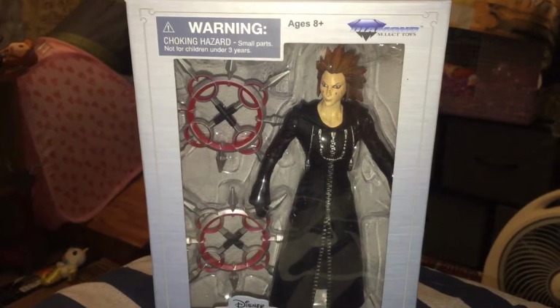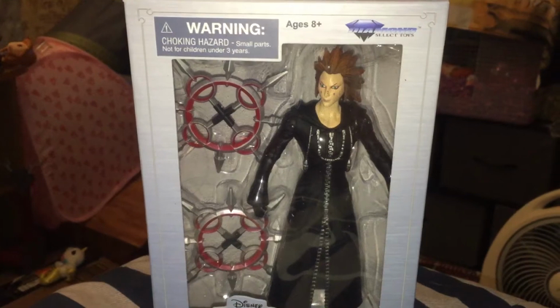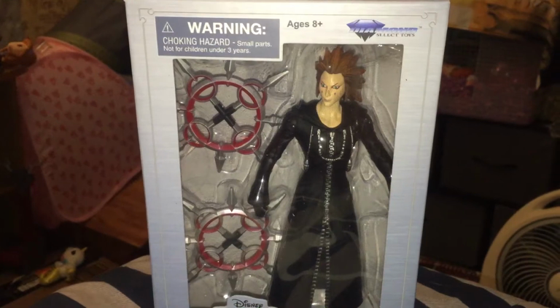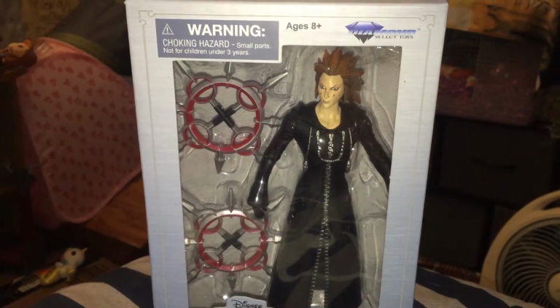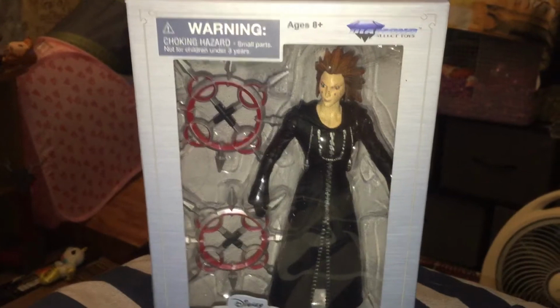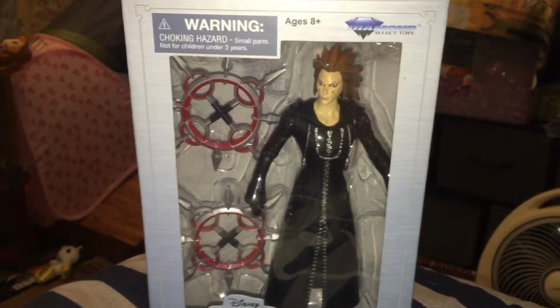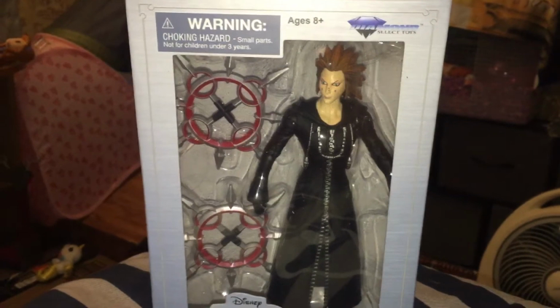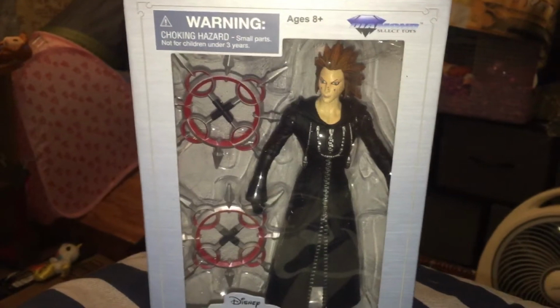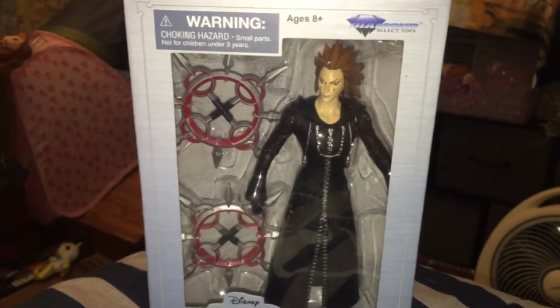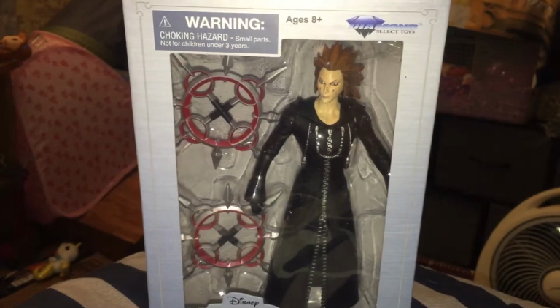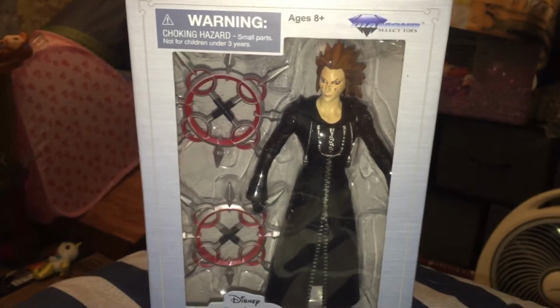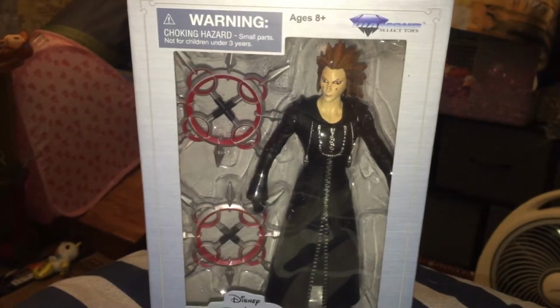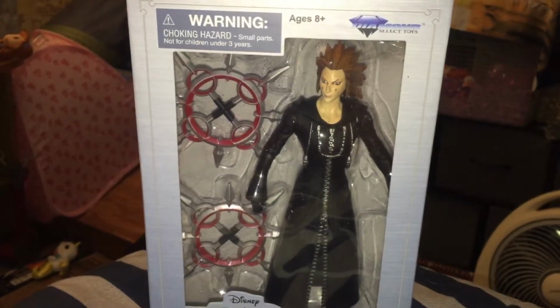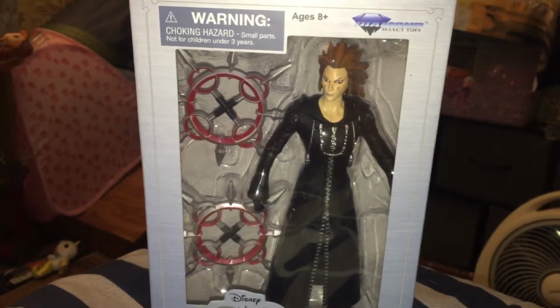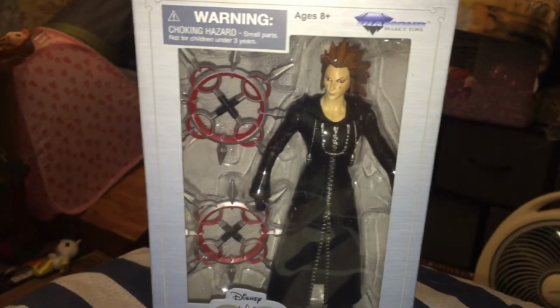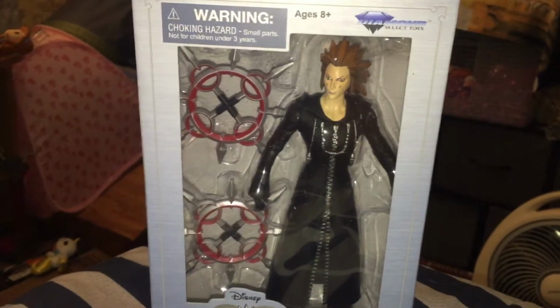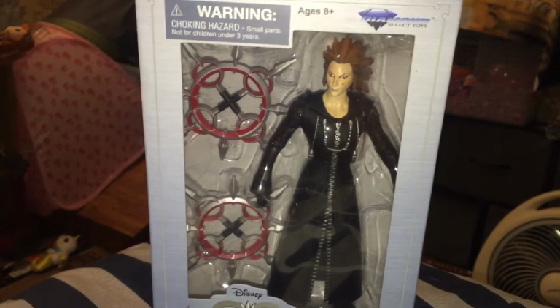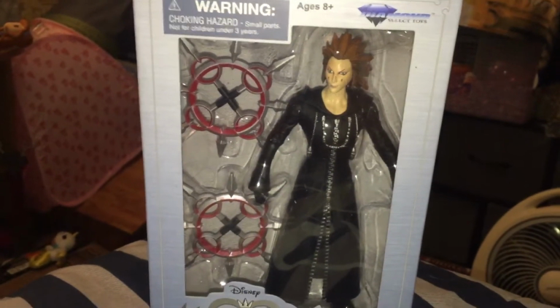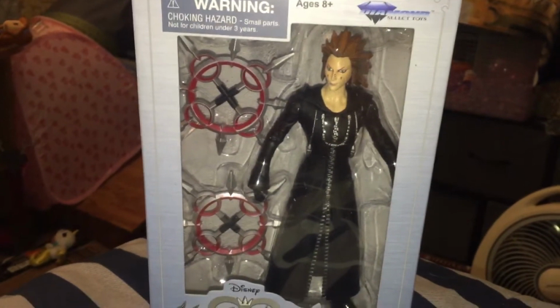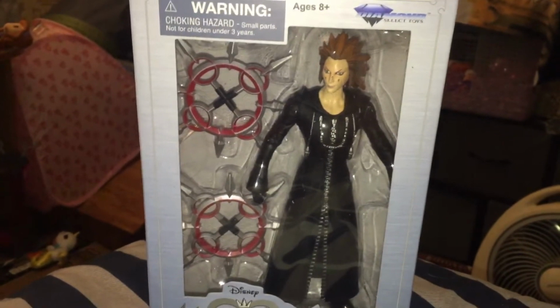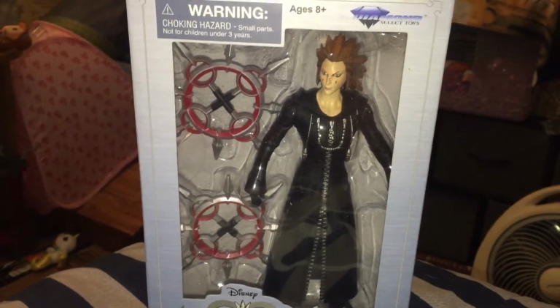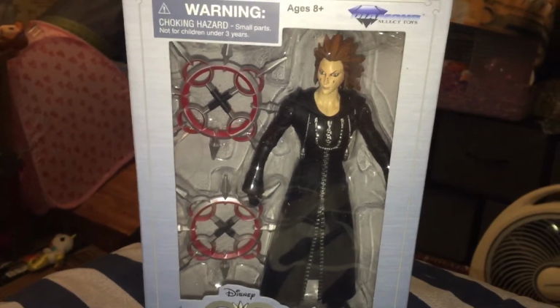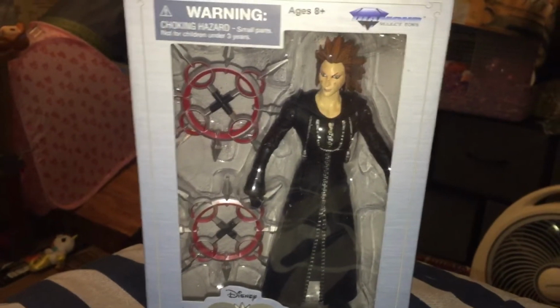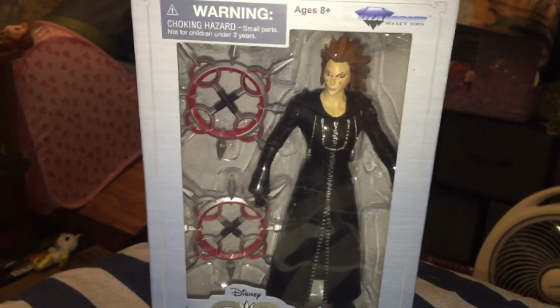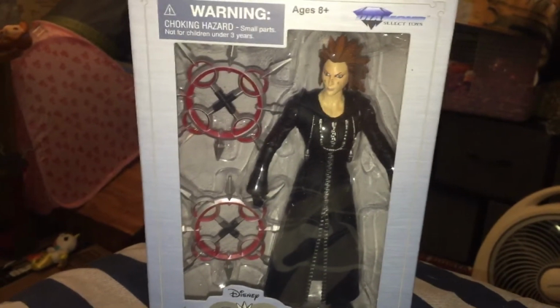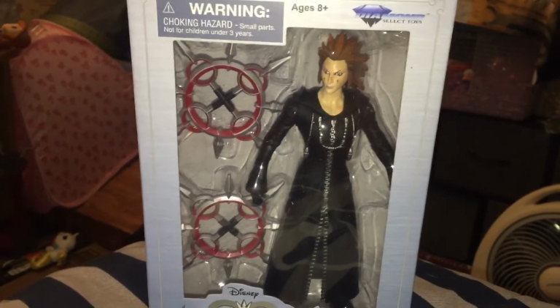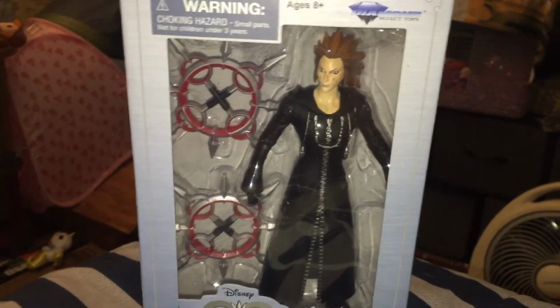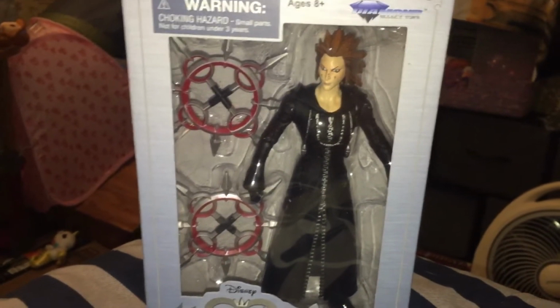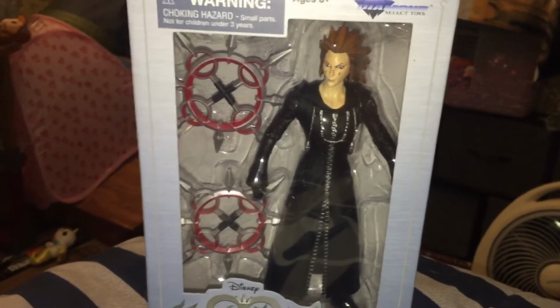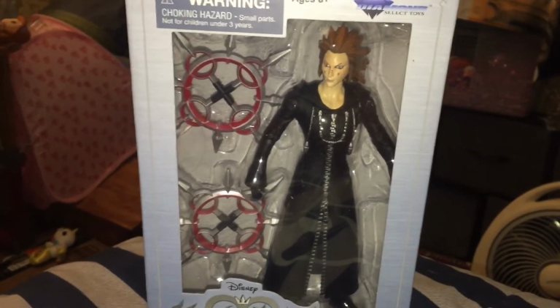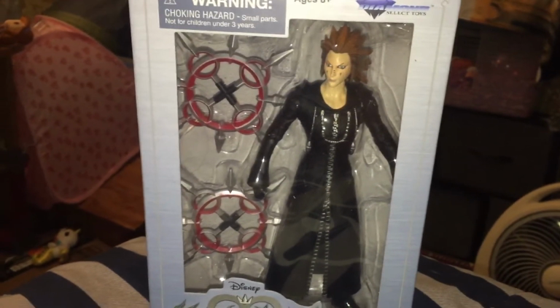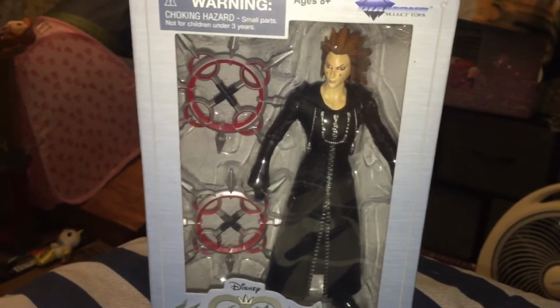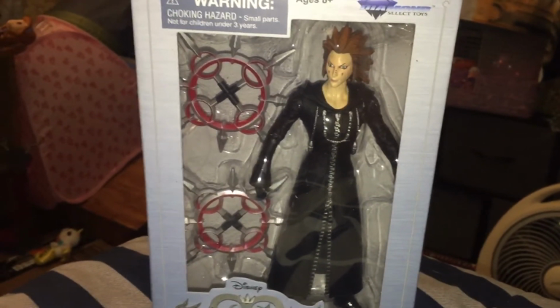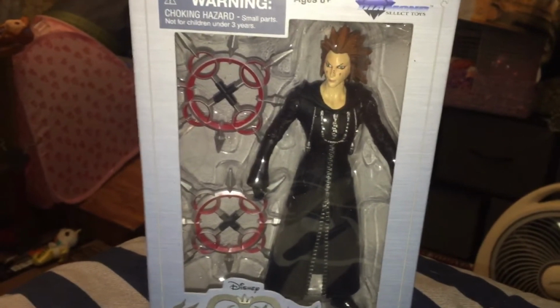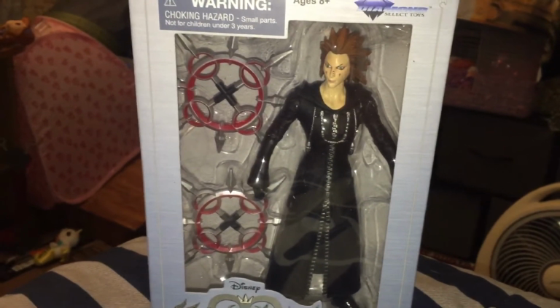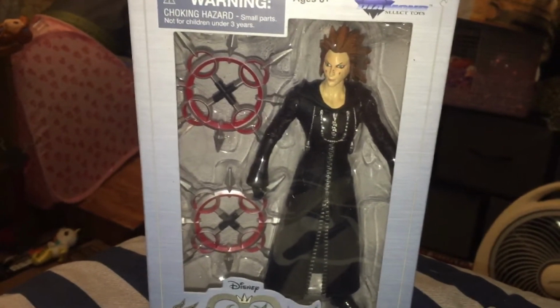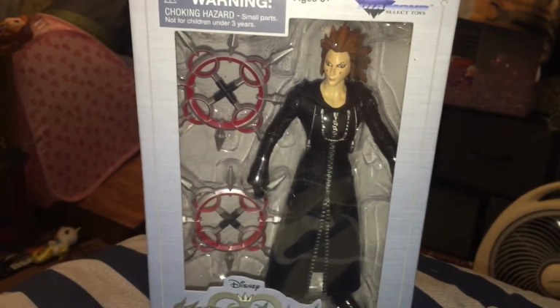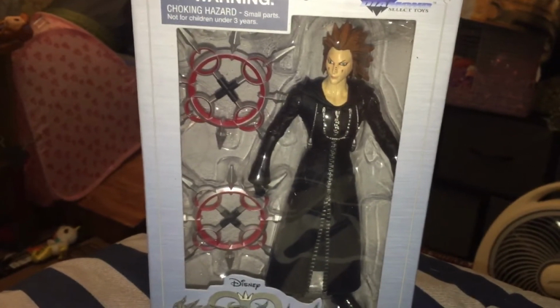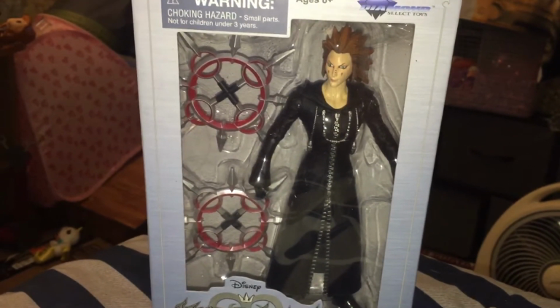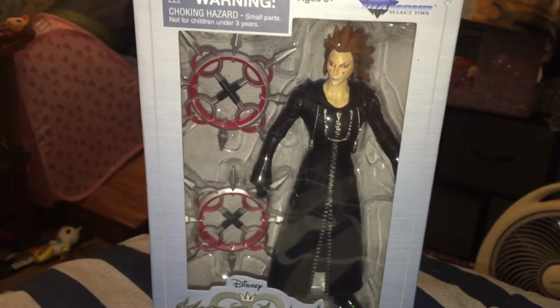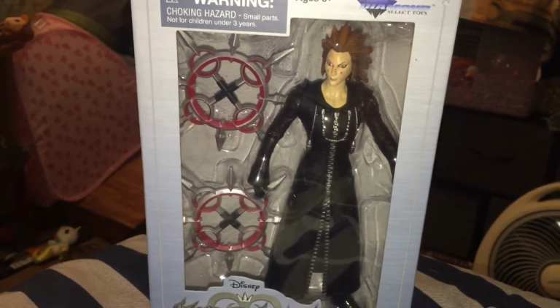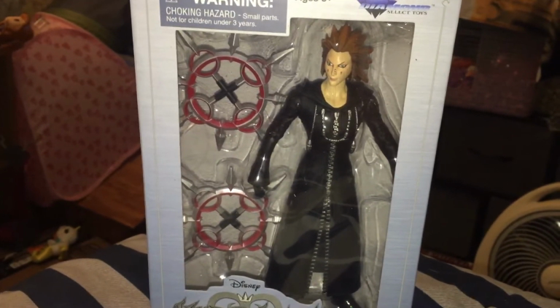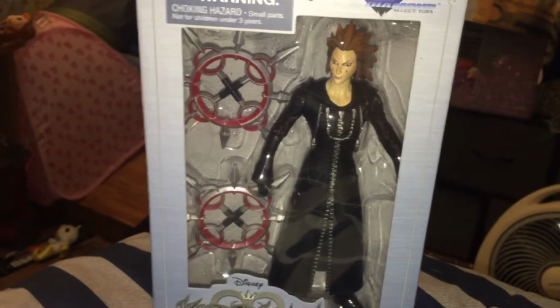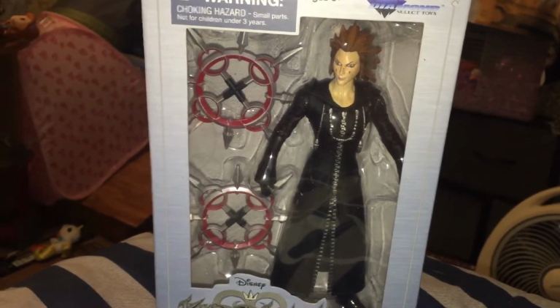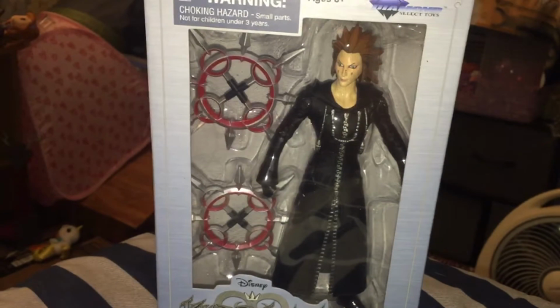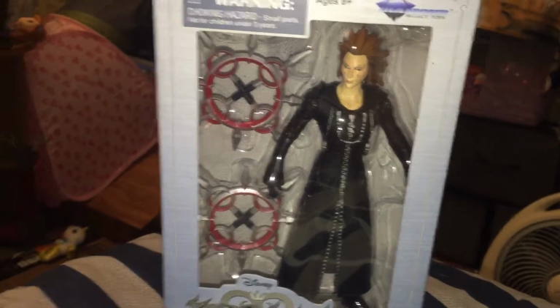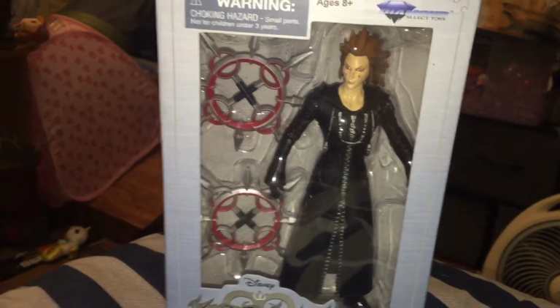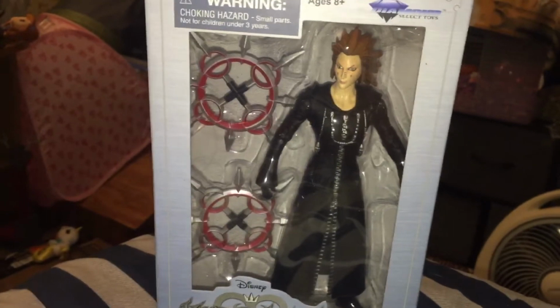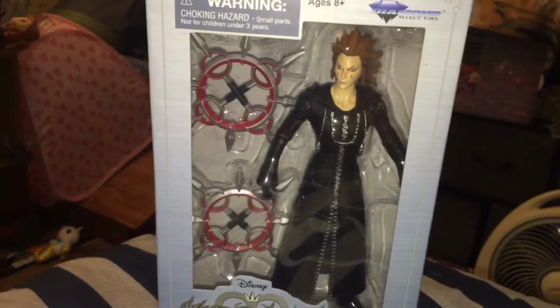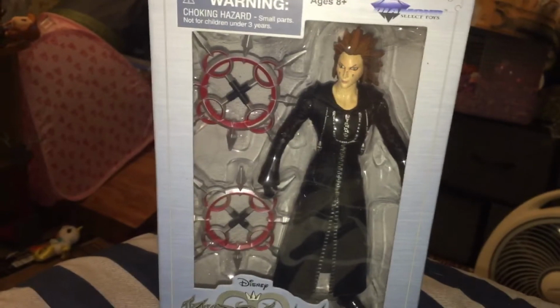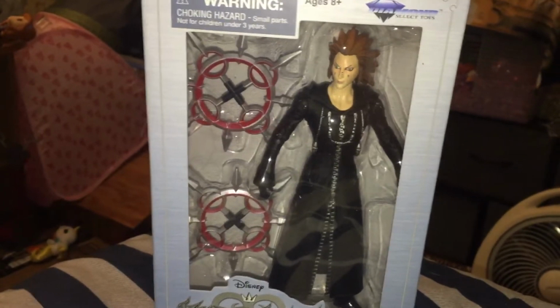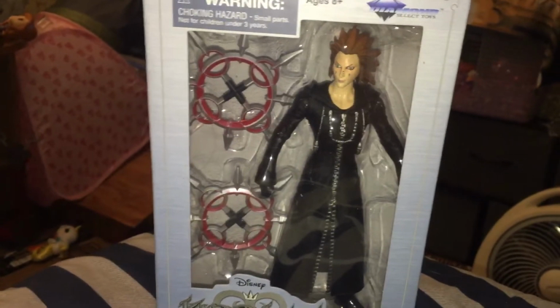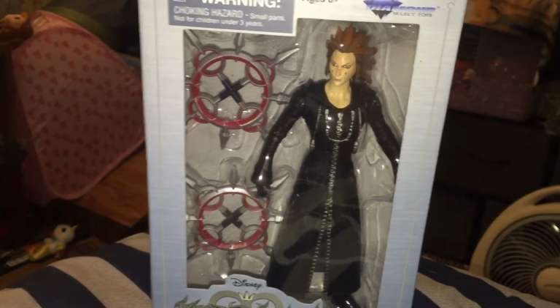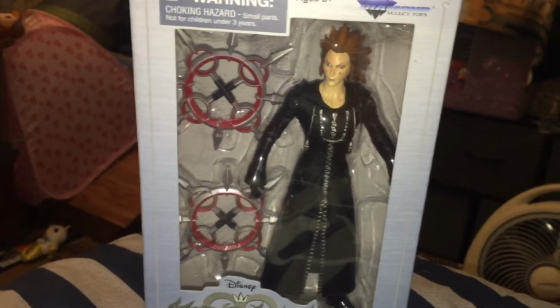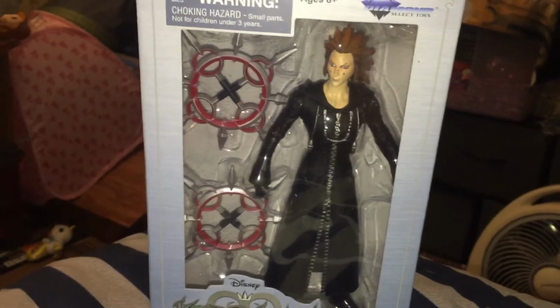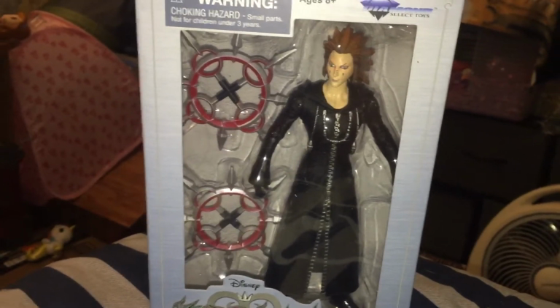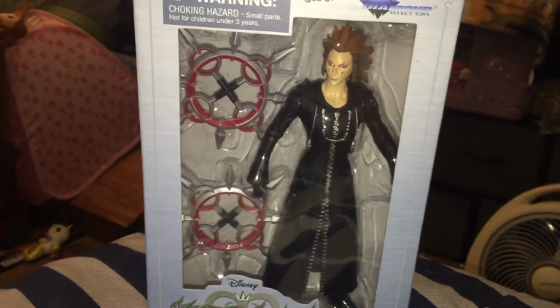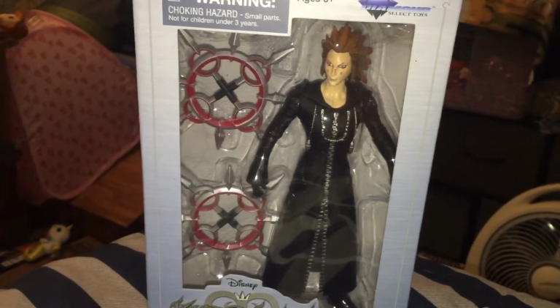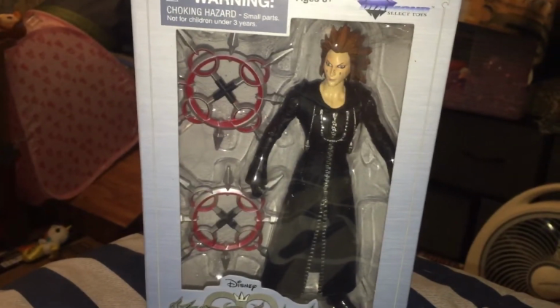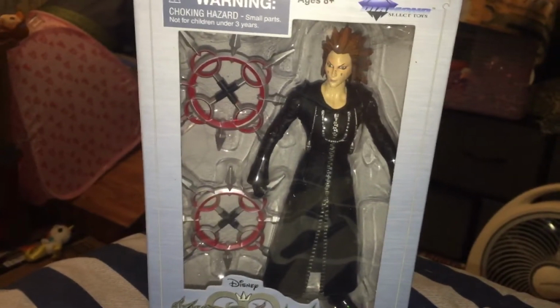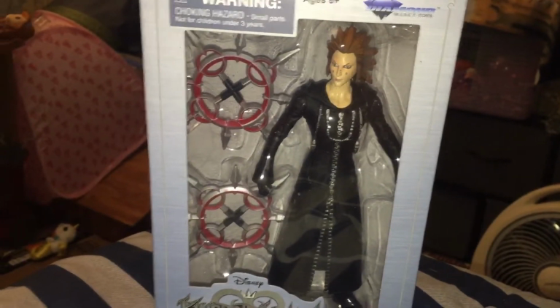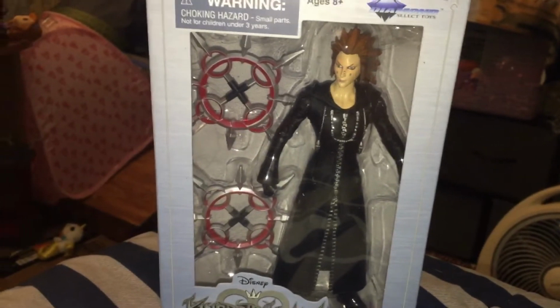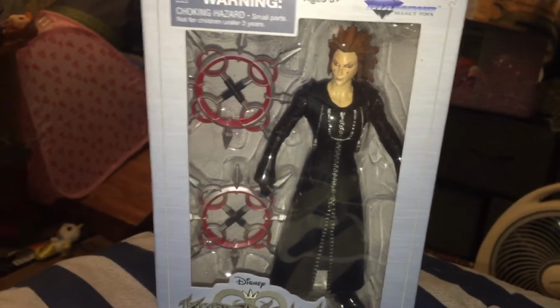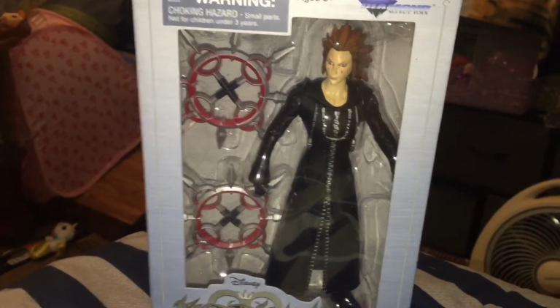Hey guys, welcome back to my channel. So today I have this Kingdom Hearts action figure to open up and review with you guys.